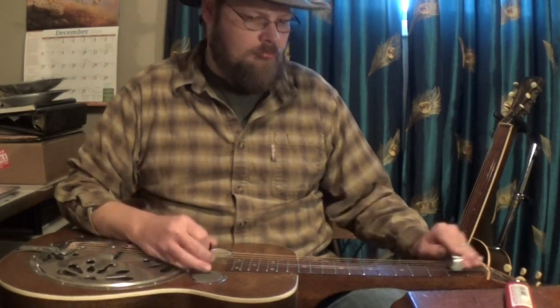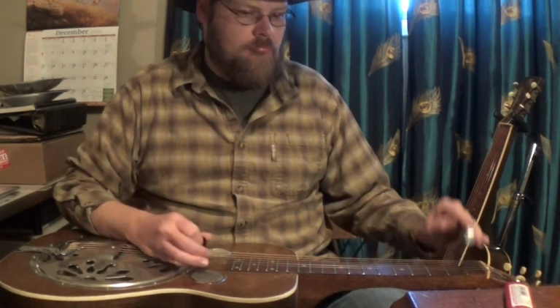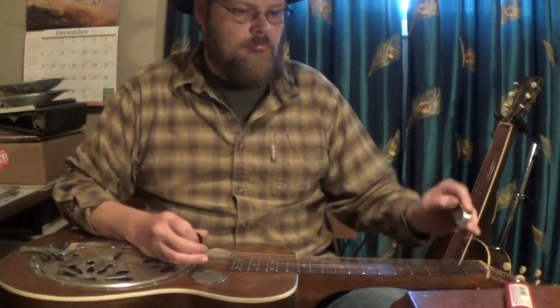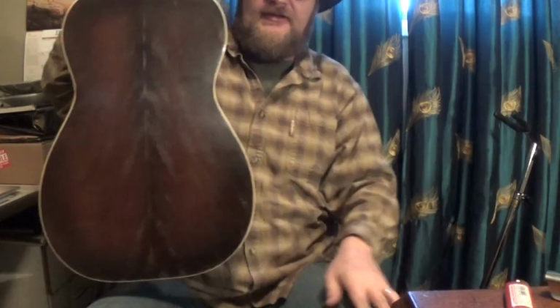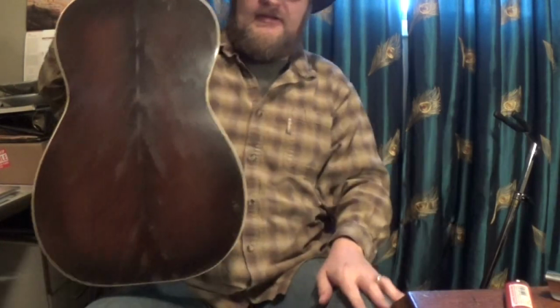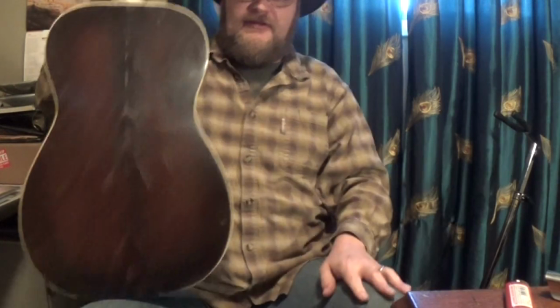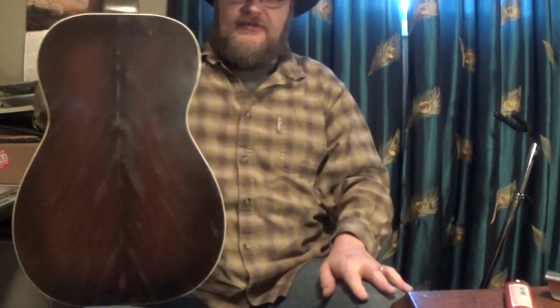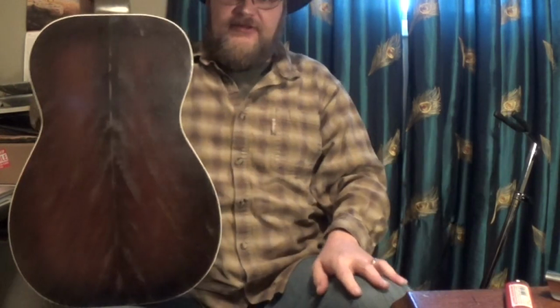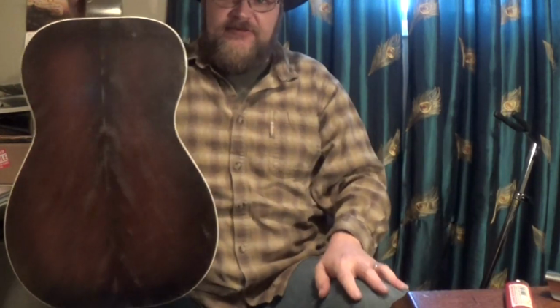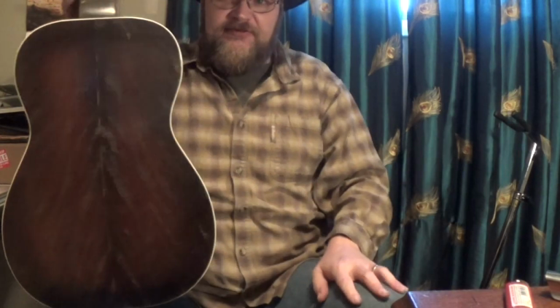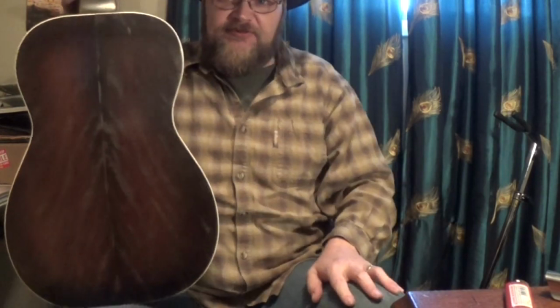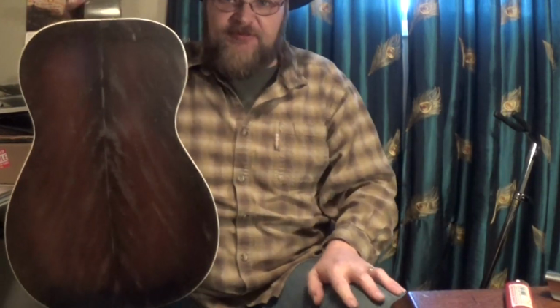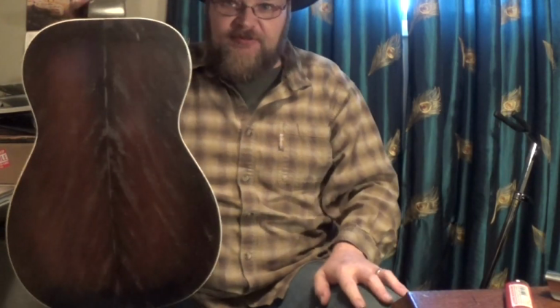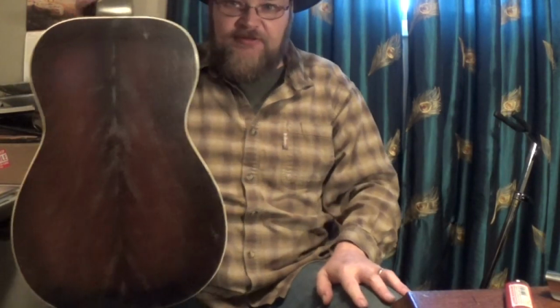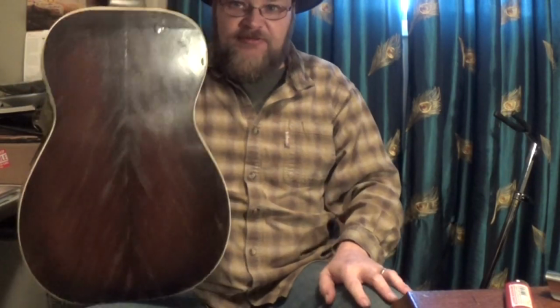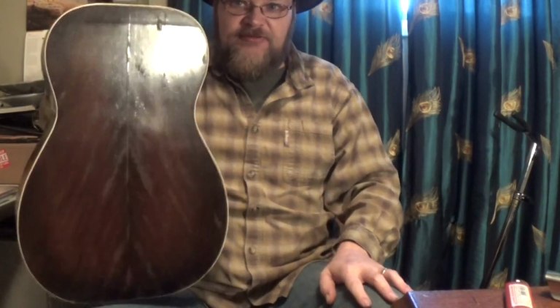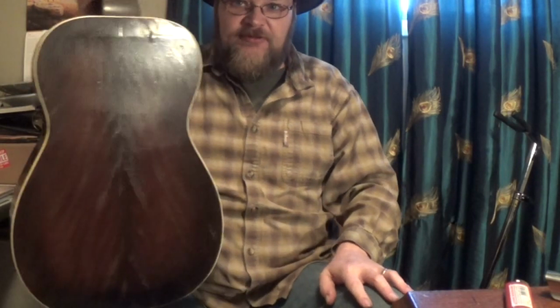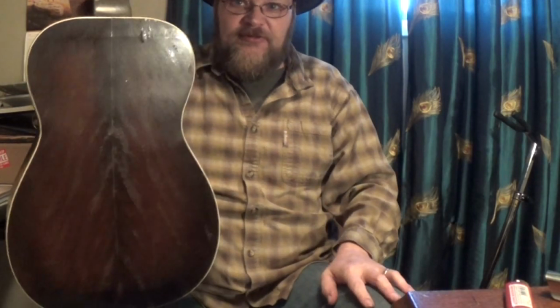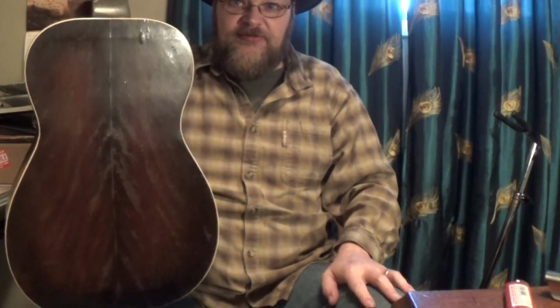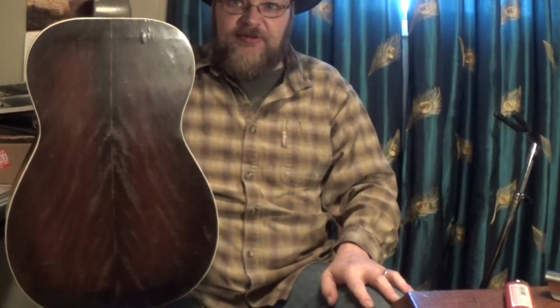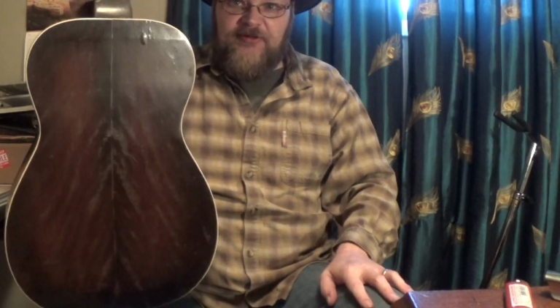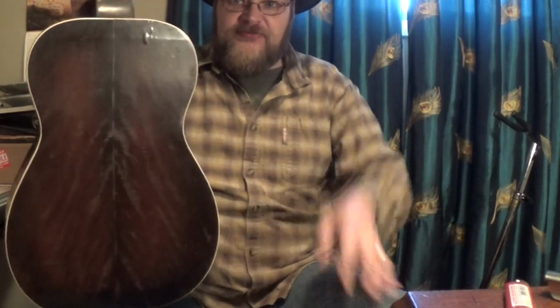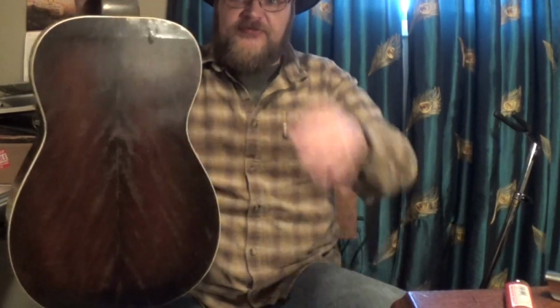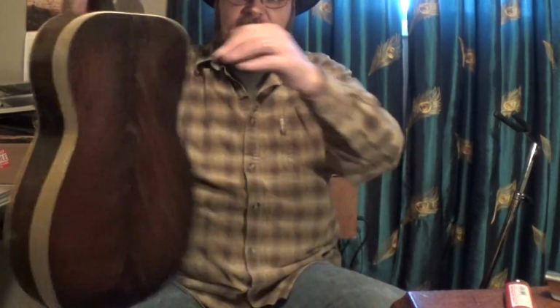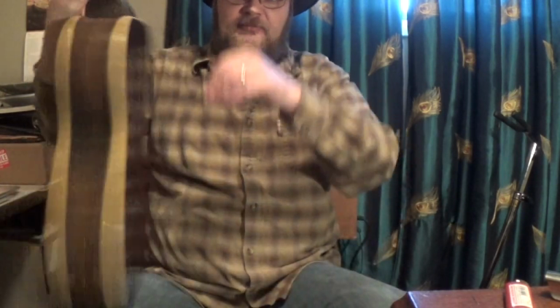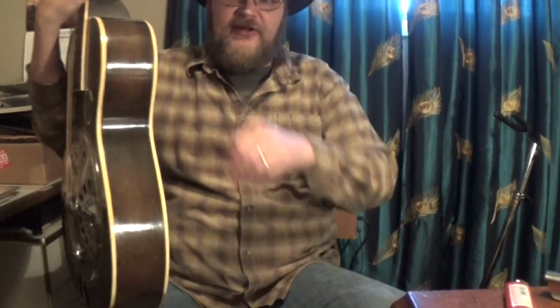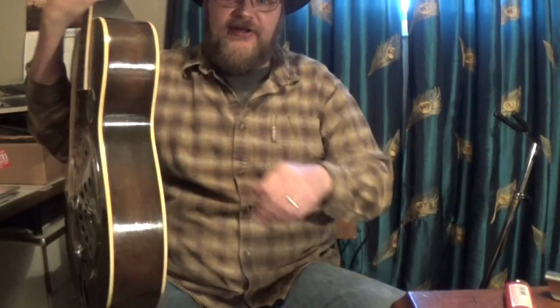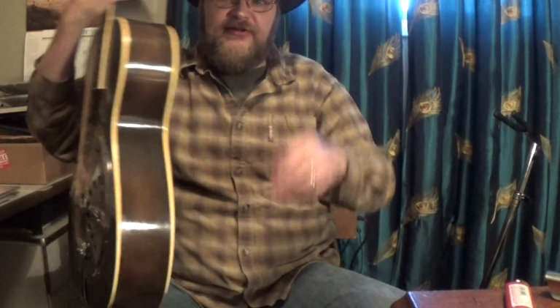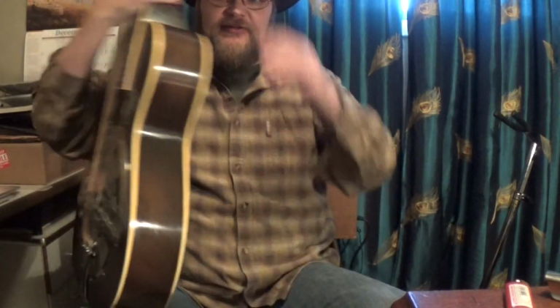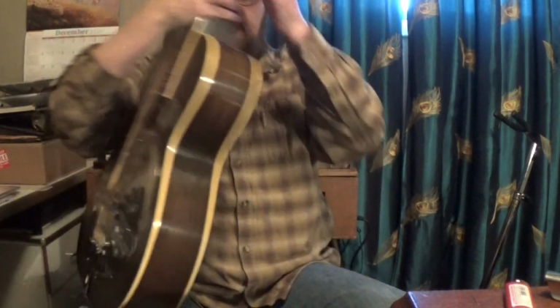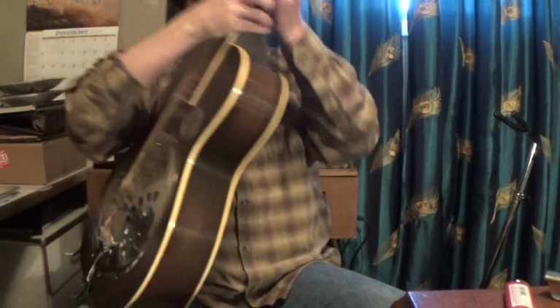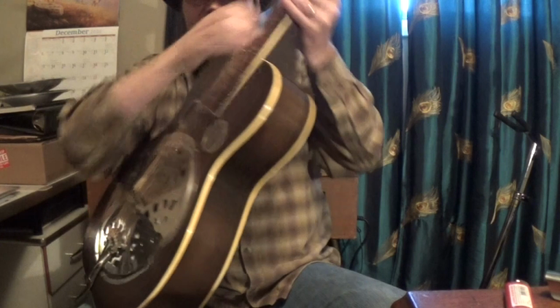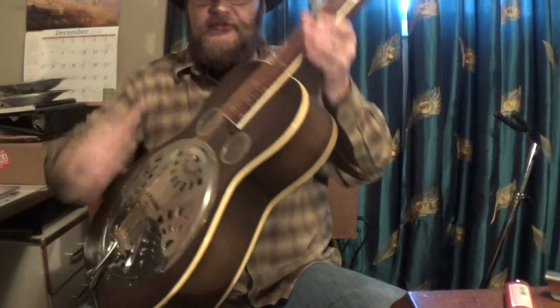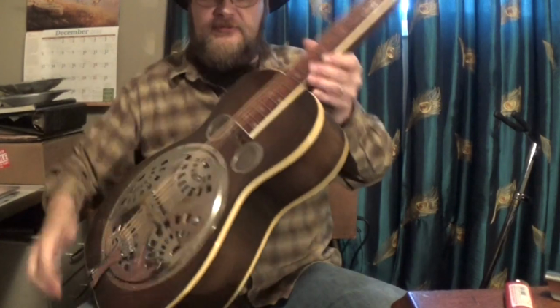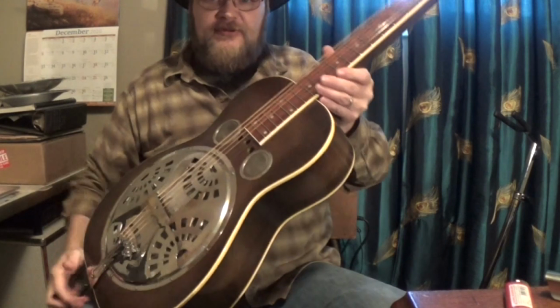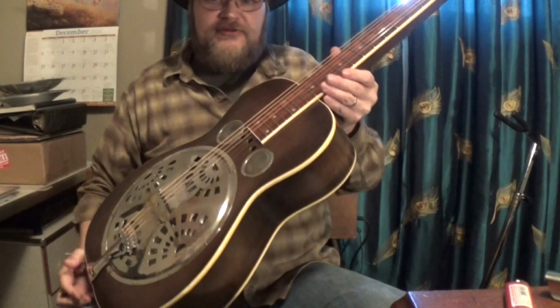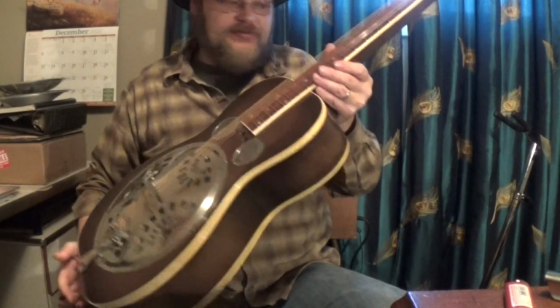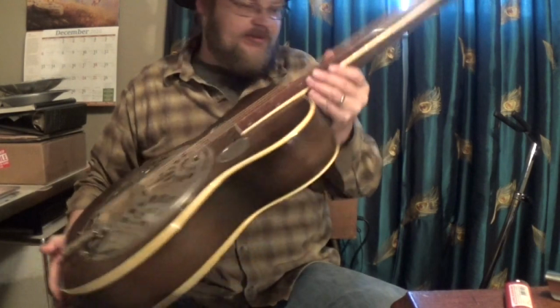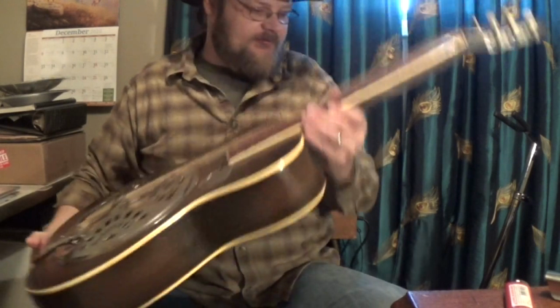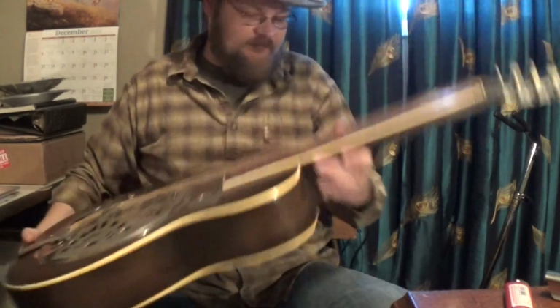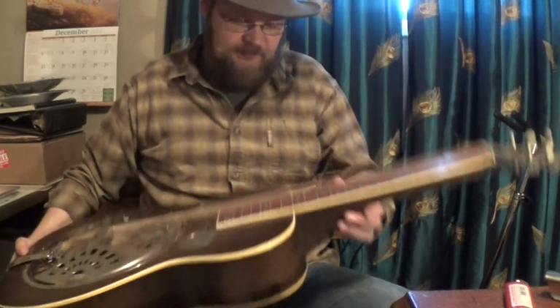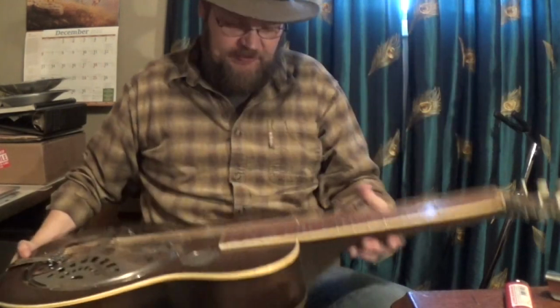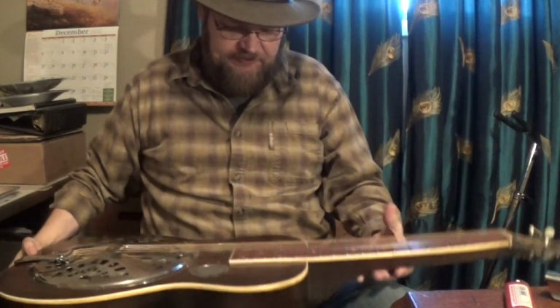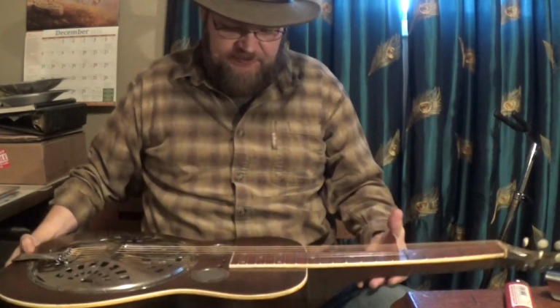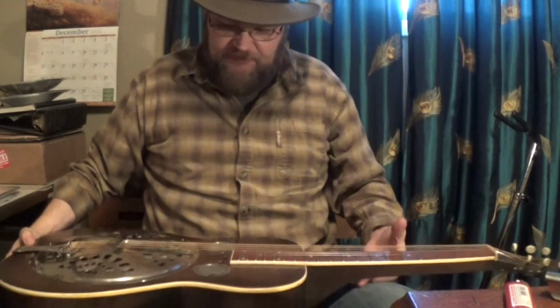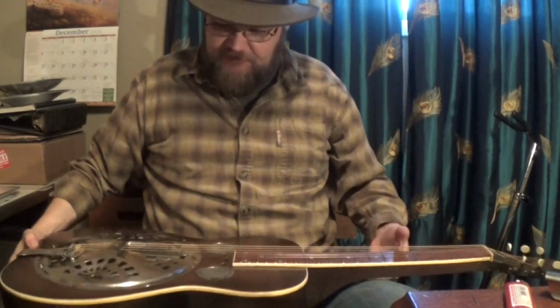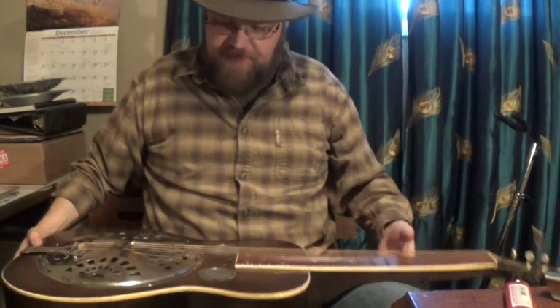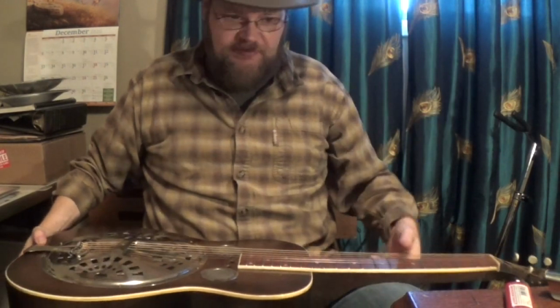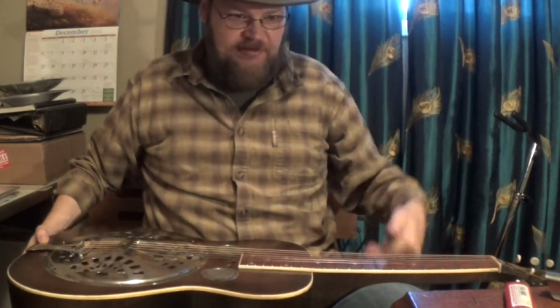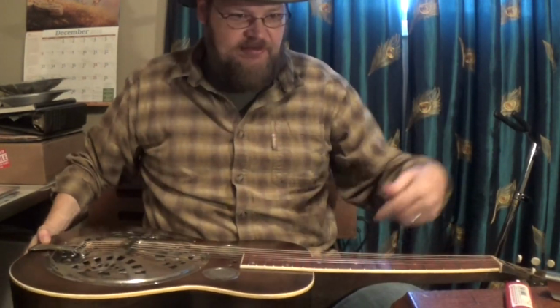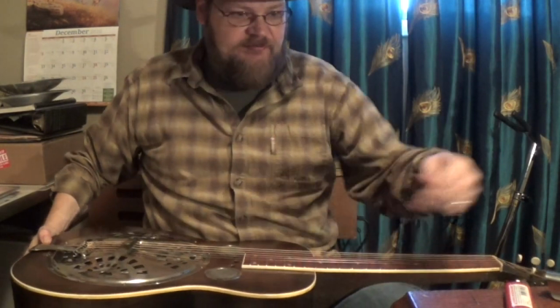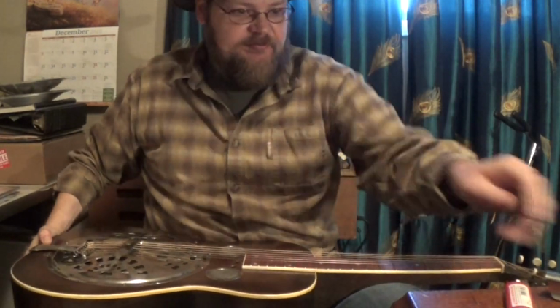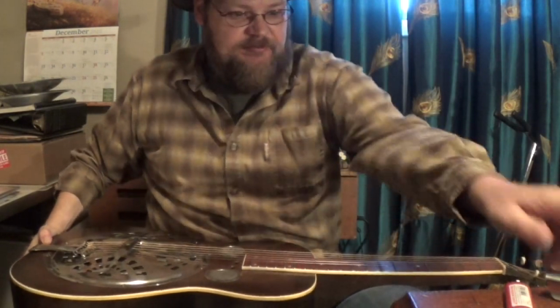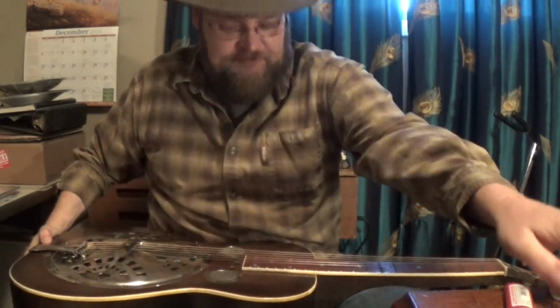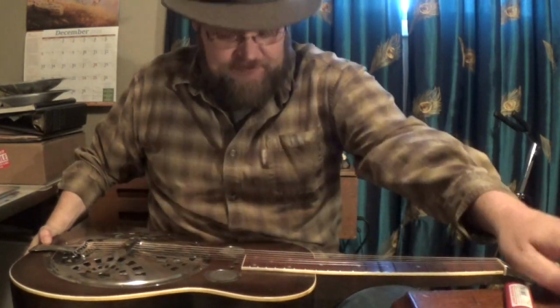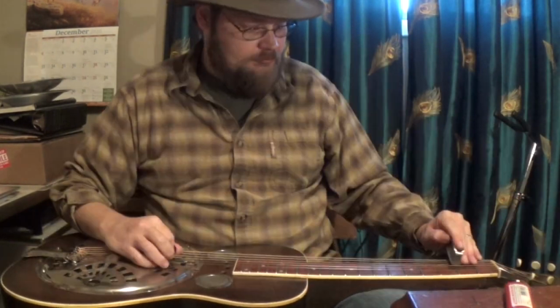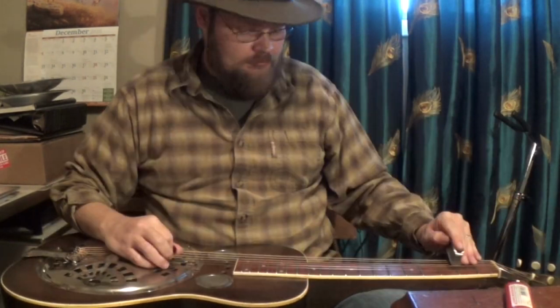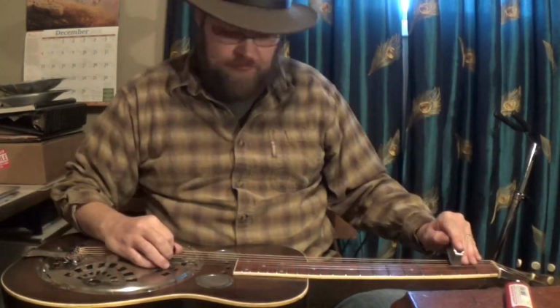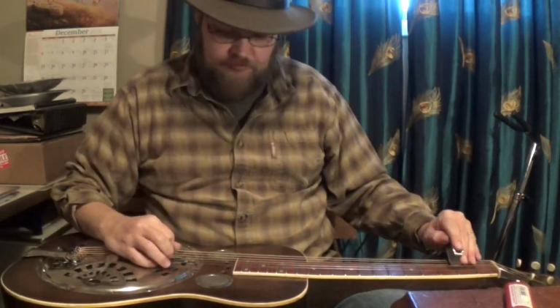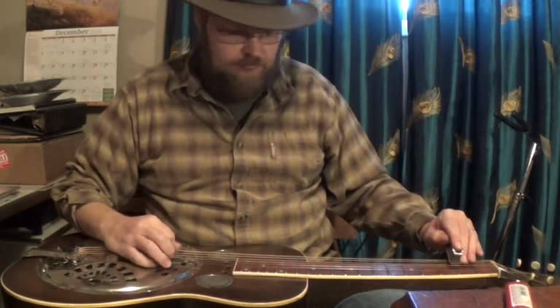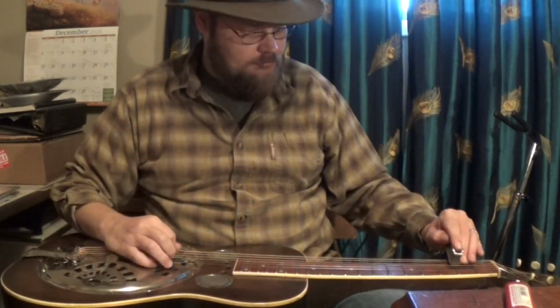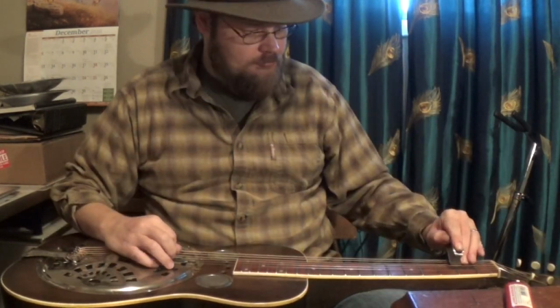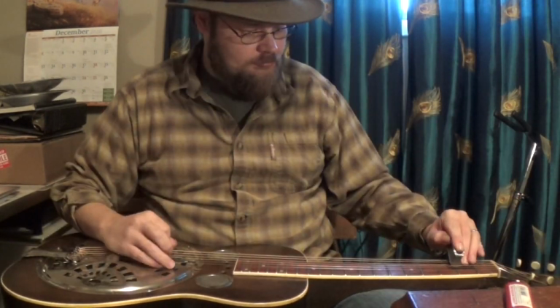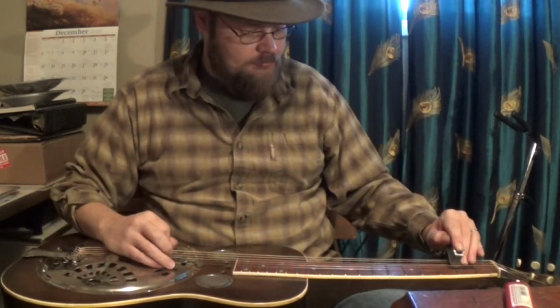Now here's the Tiger Stripe Back Model 37 from 1935.